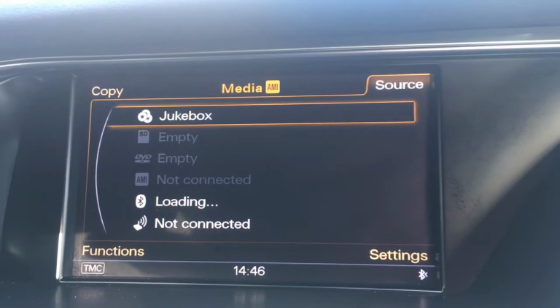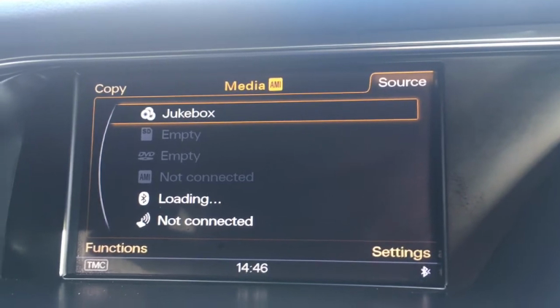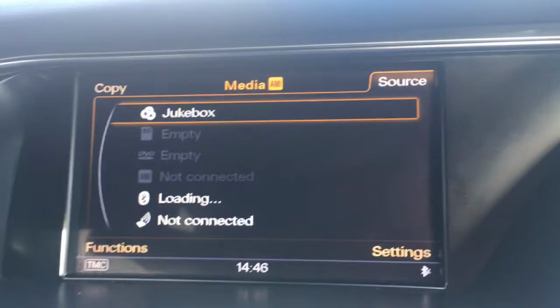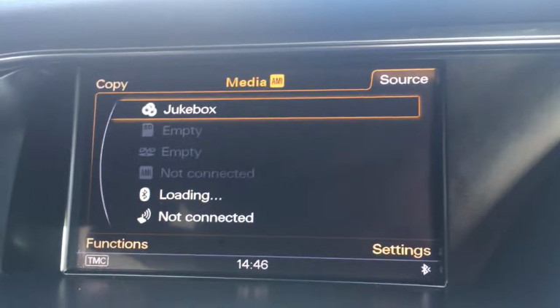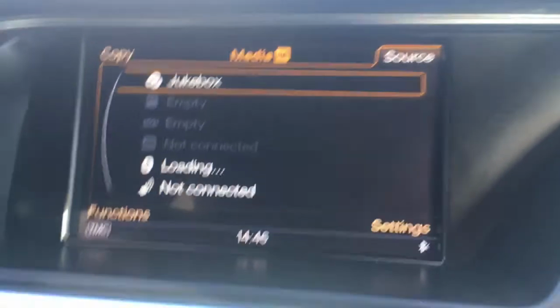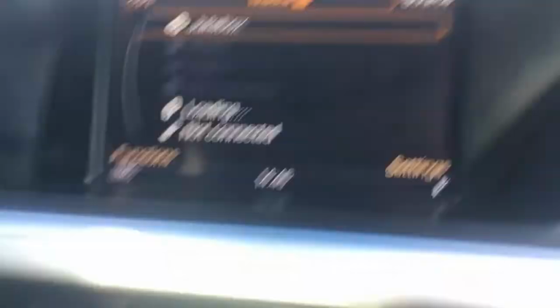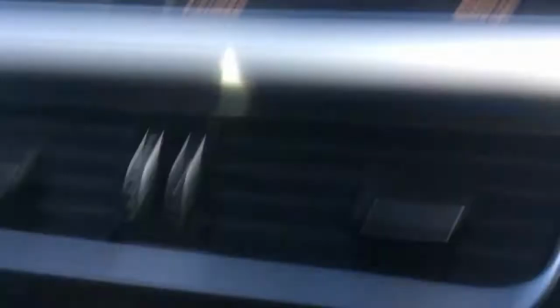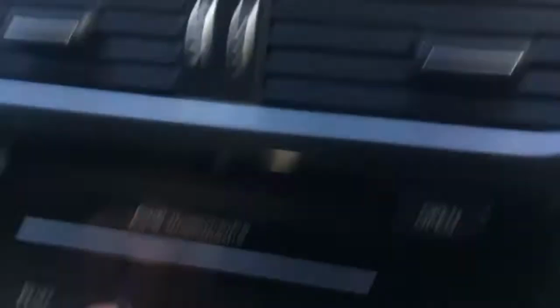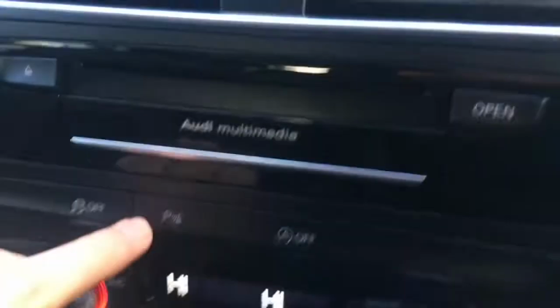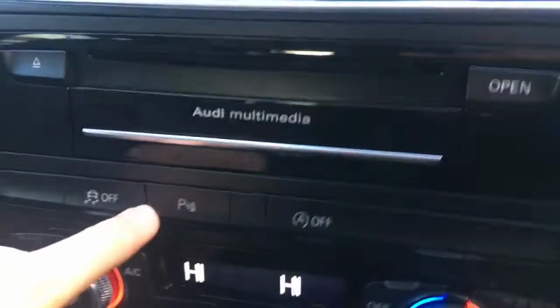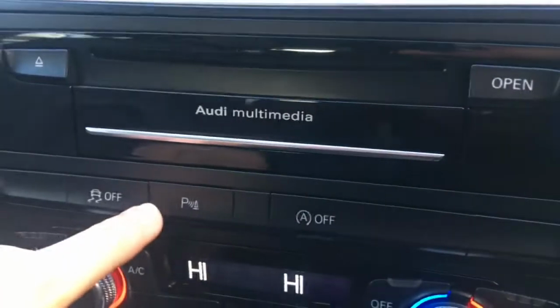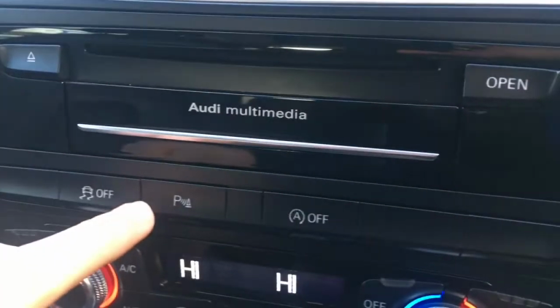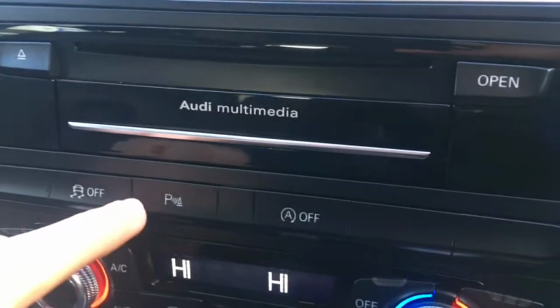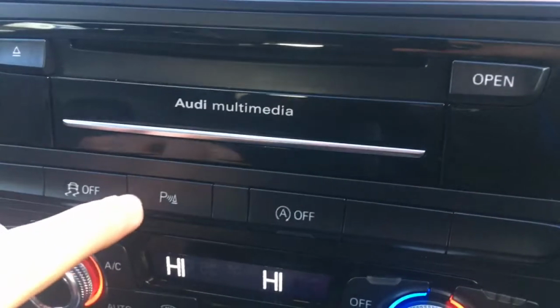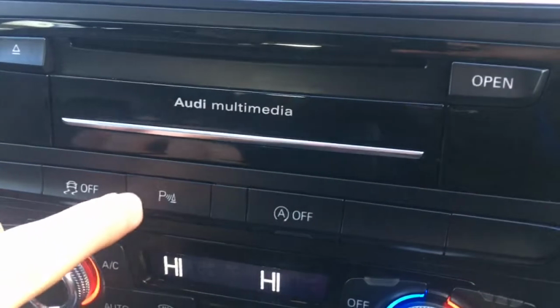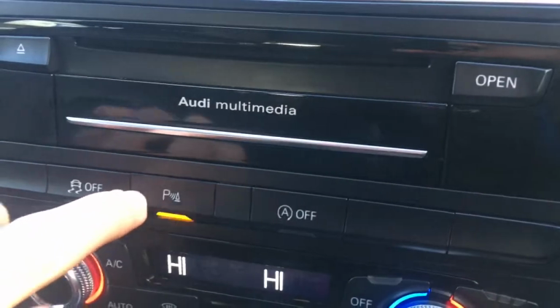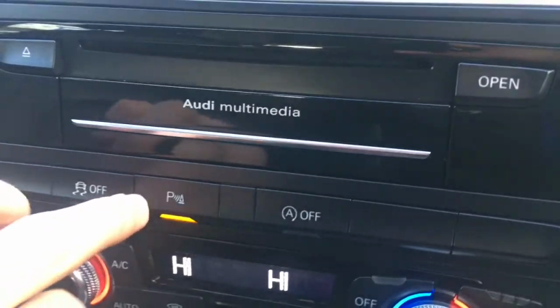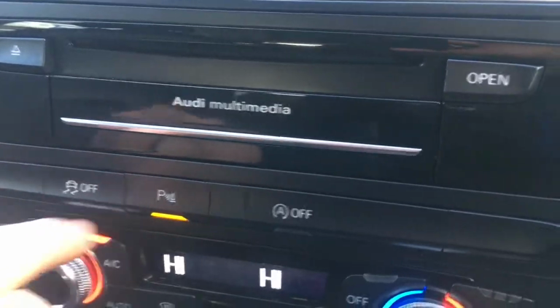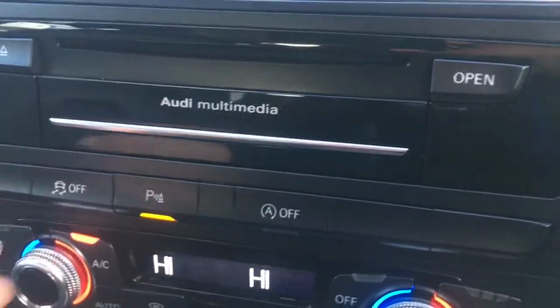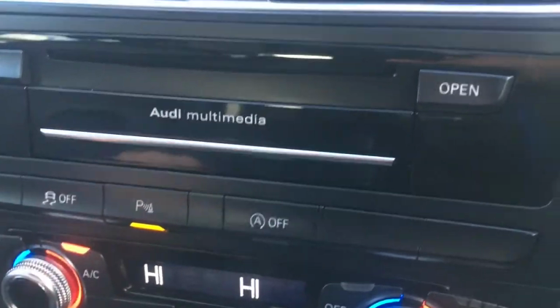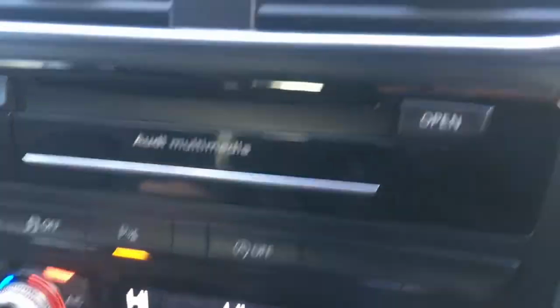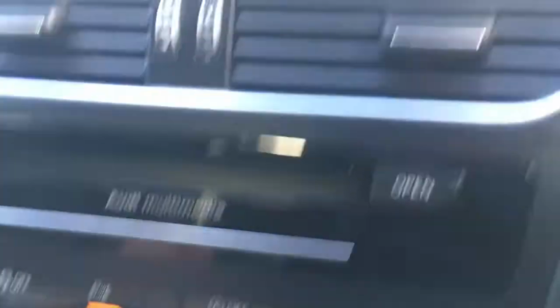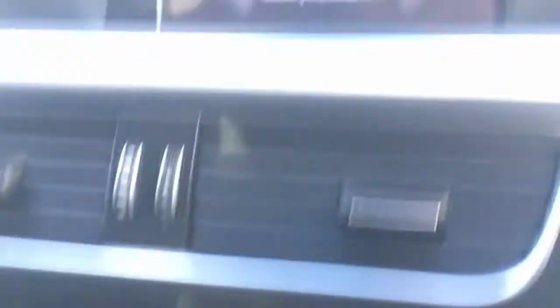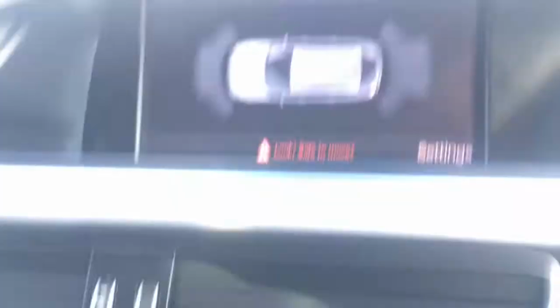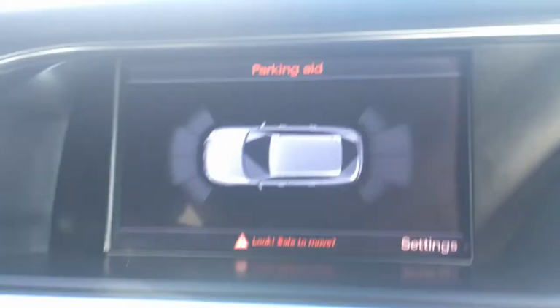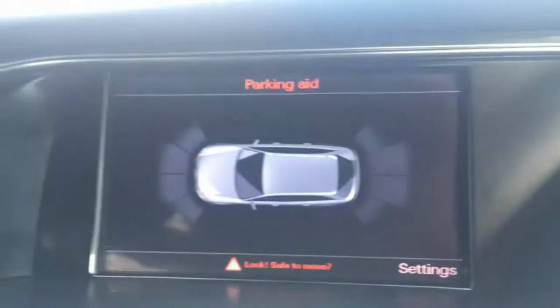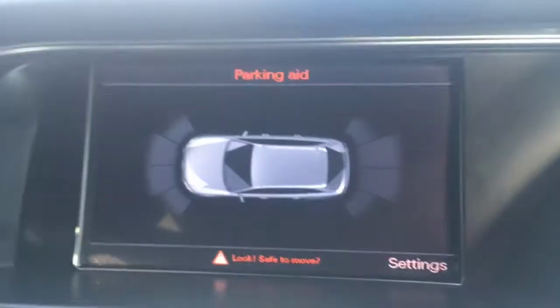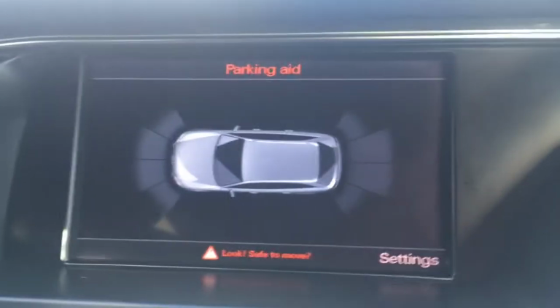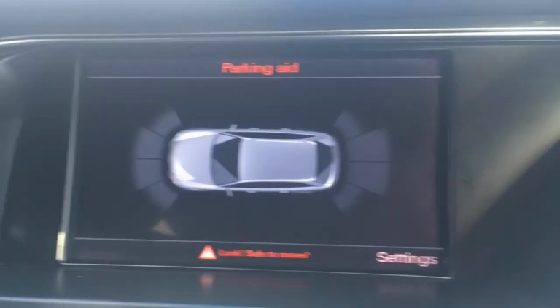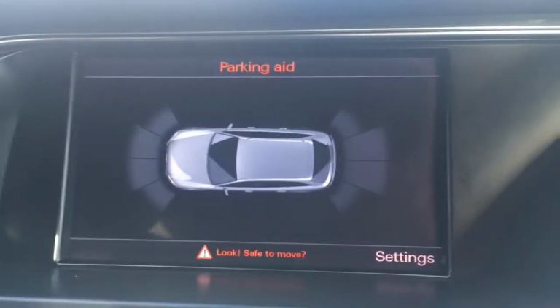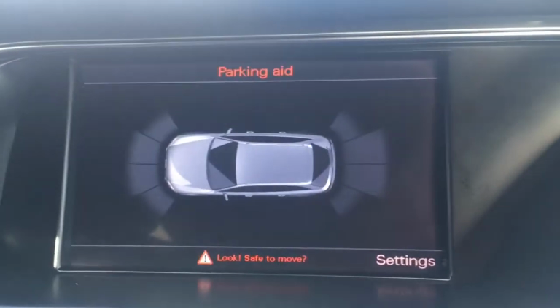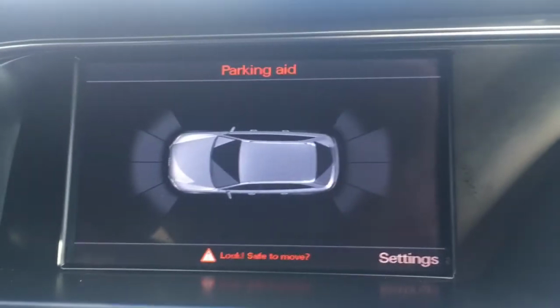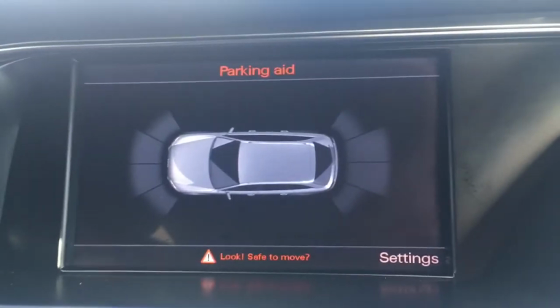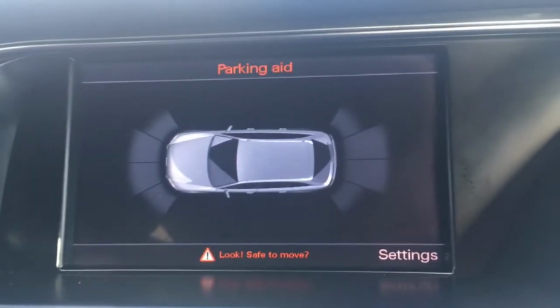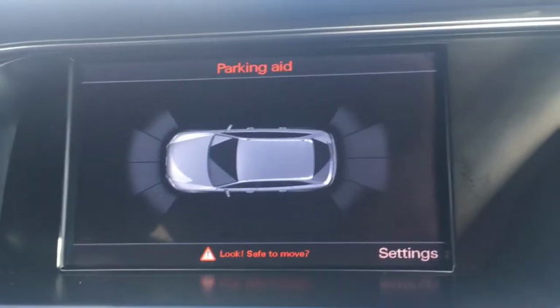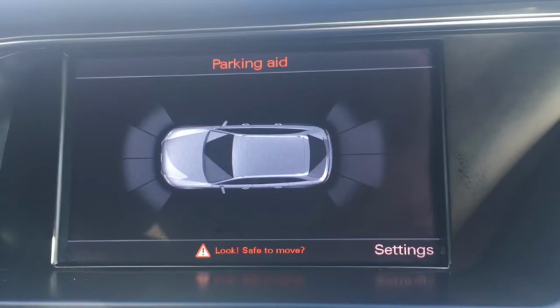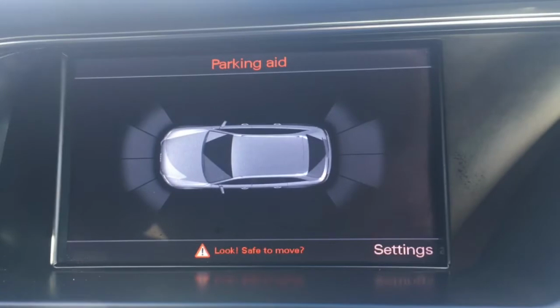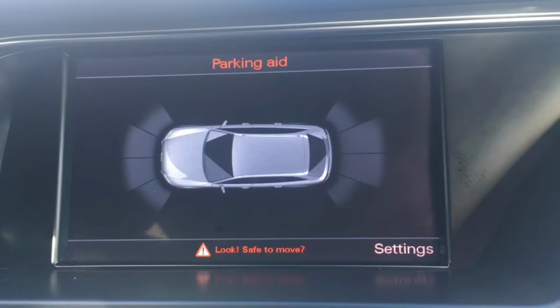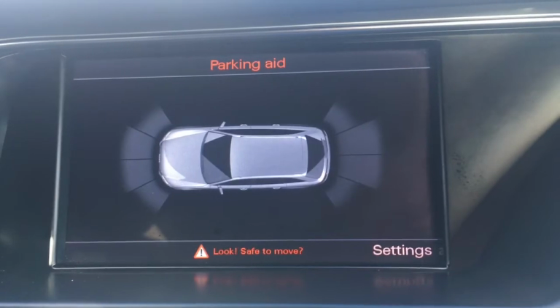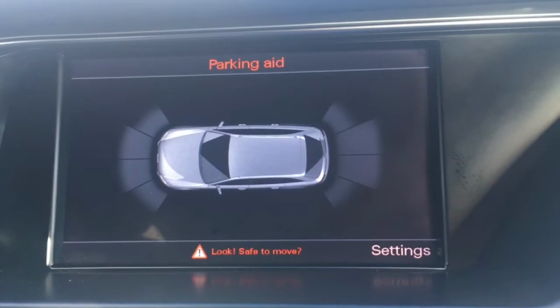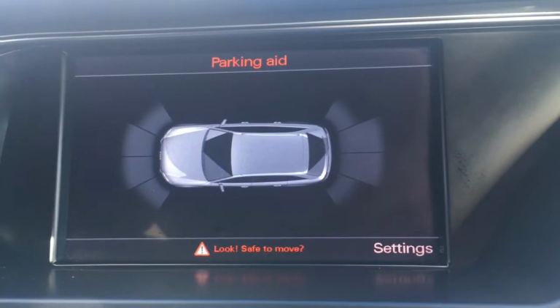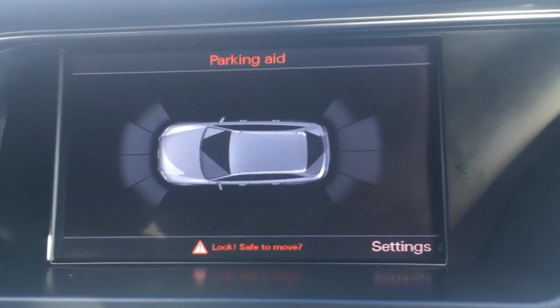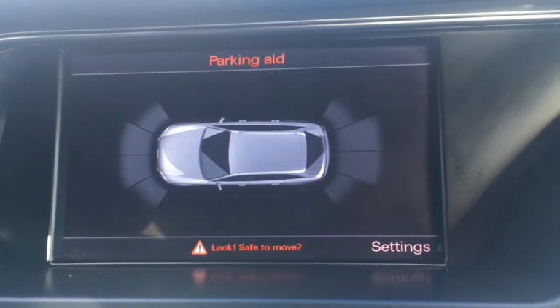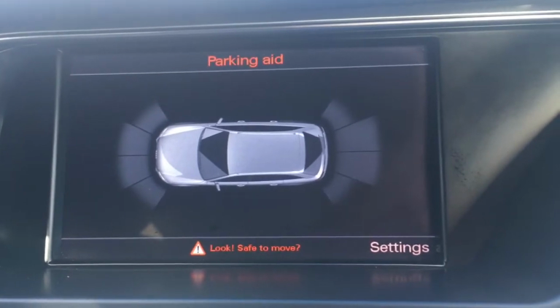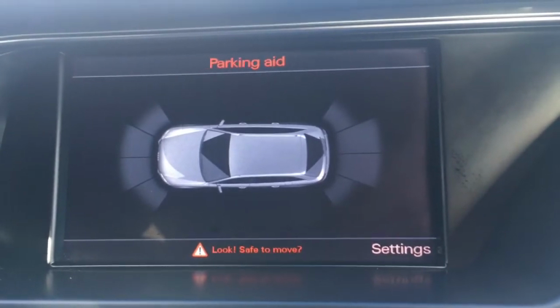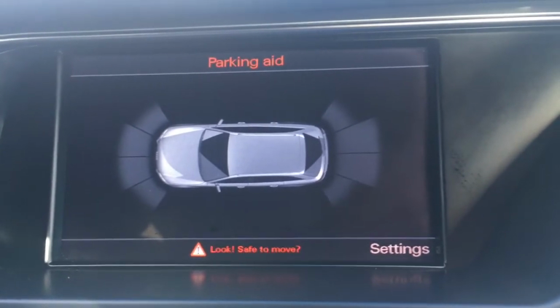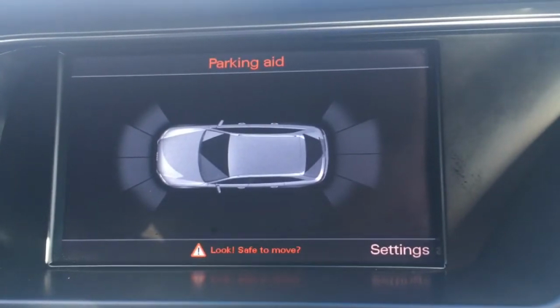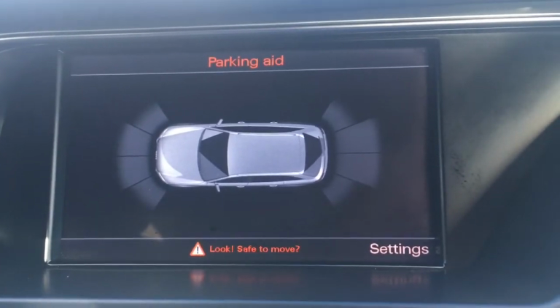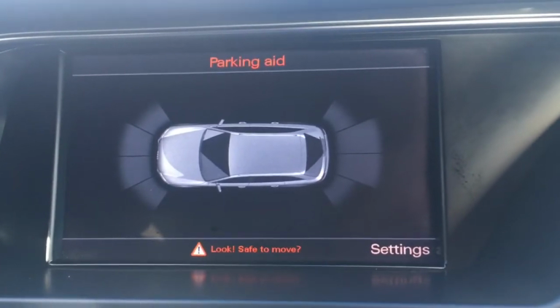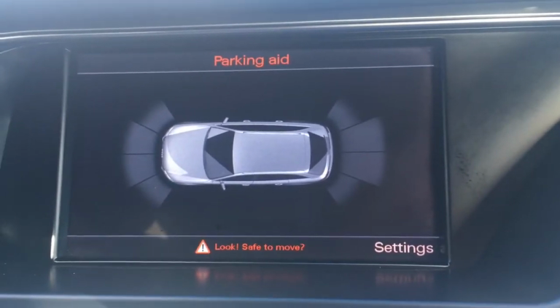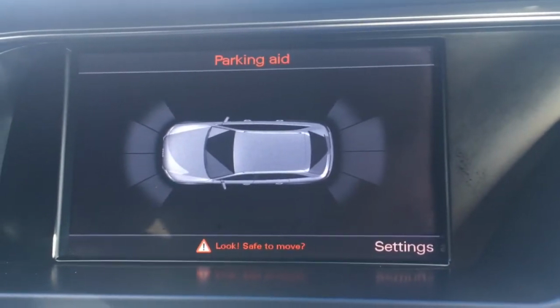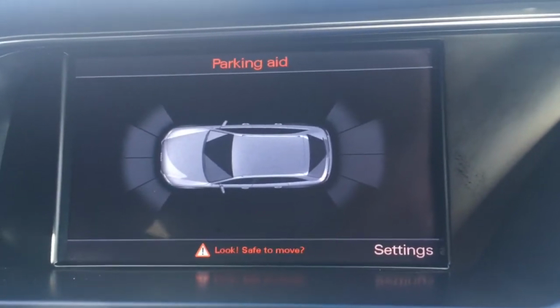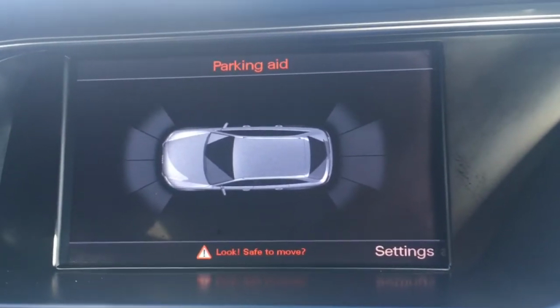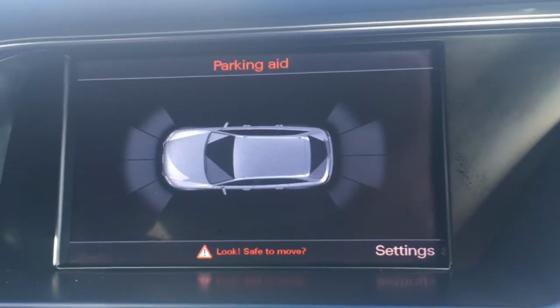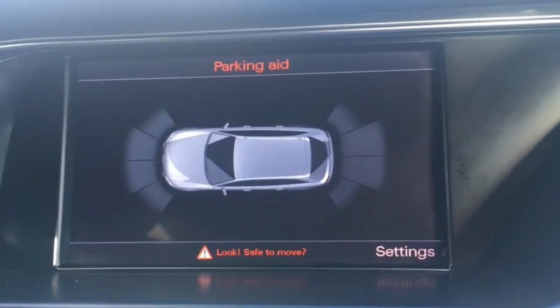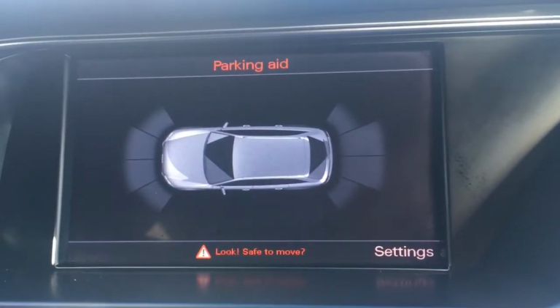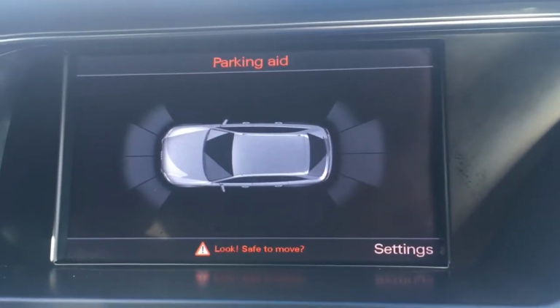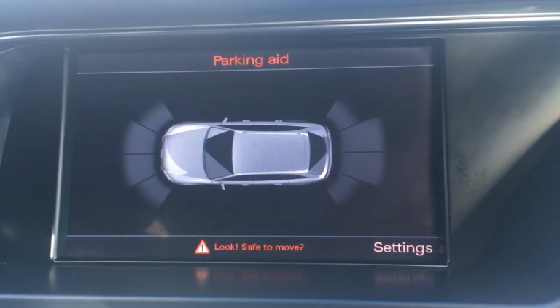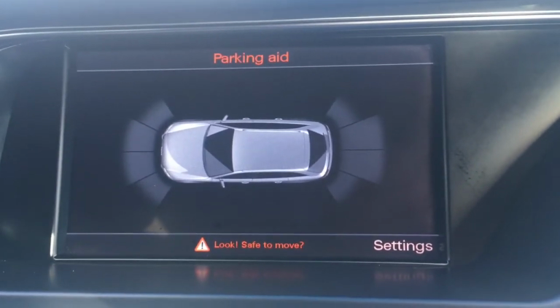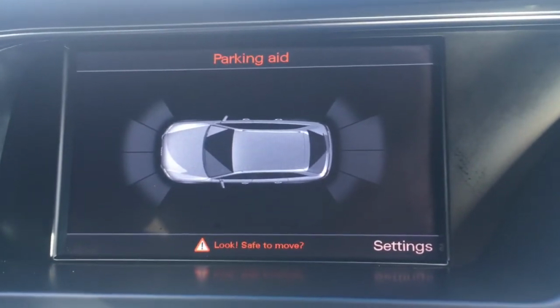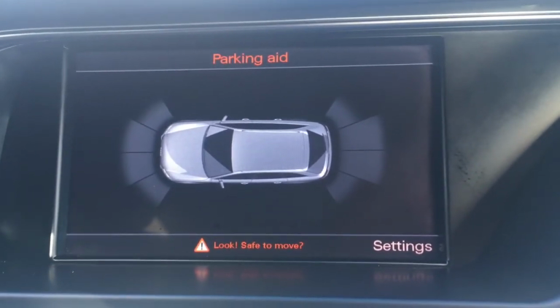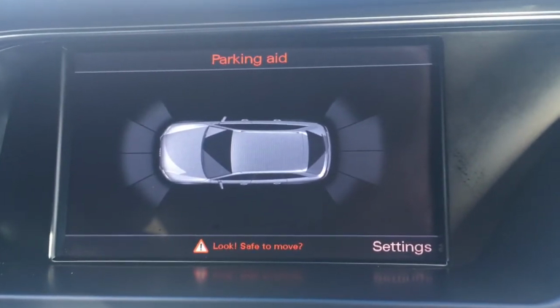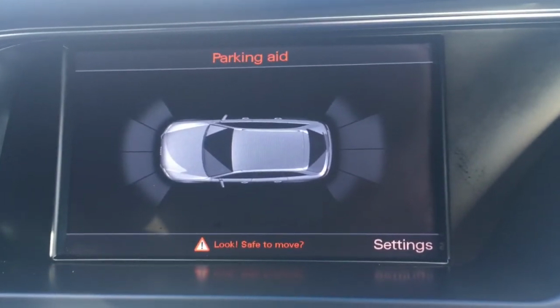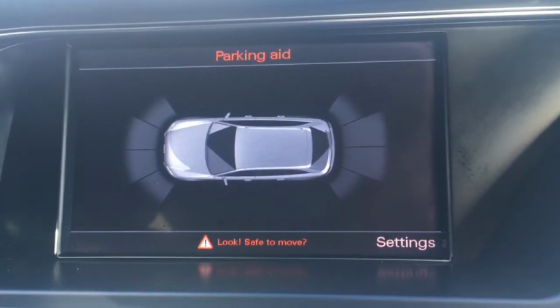If I push this button just down here, the front and rear parking sensors appear as a graphic on screen, which just makes life easier in the car park.